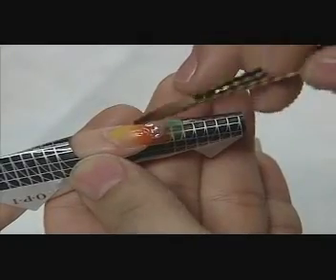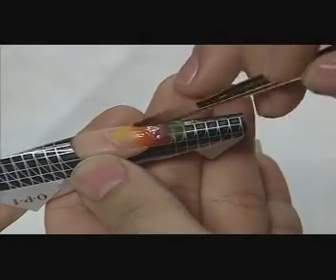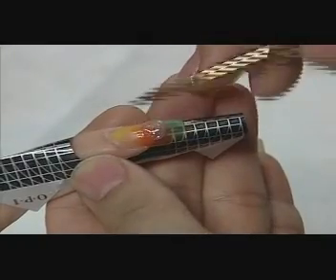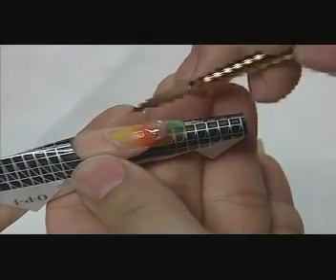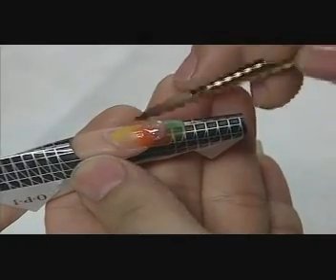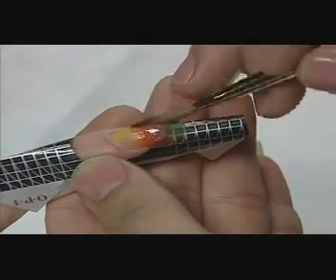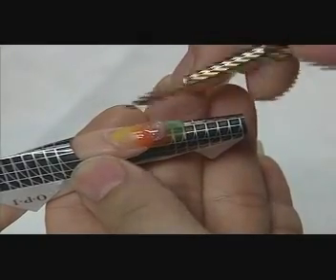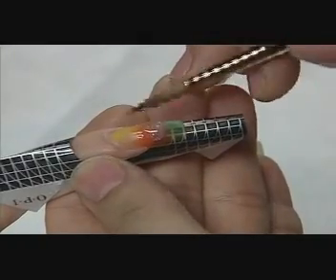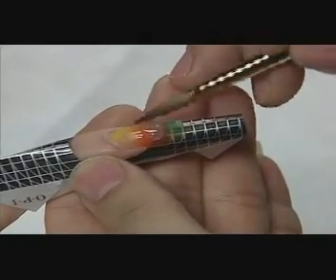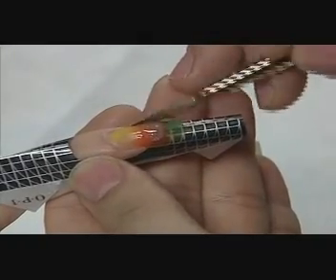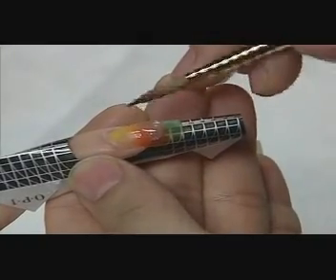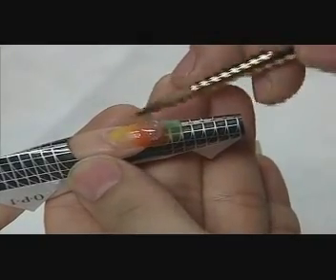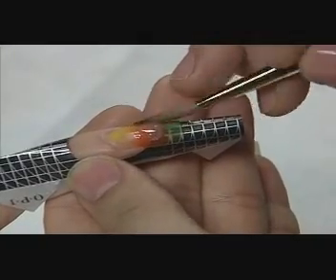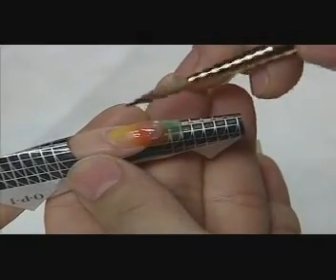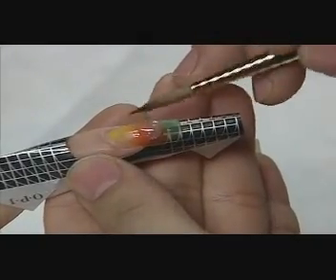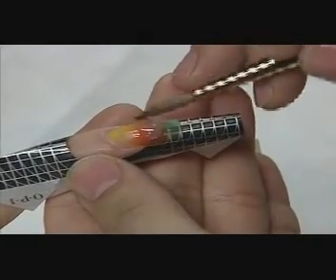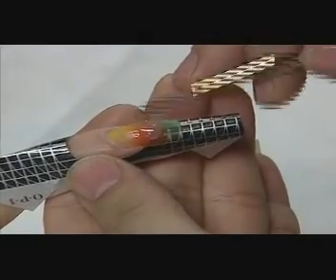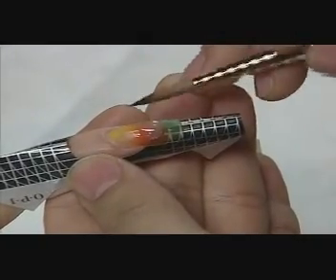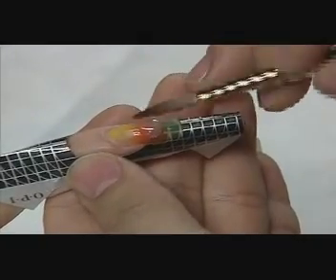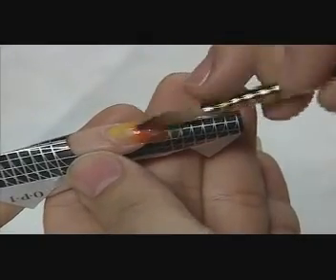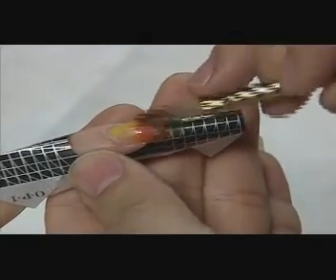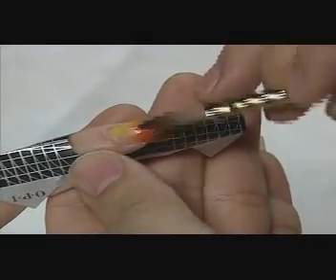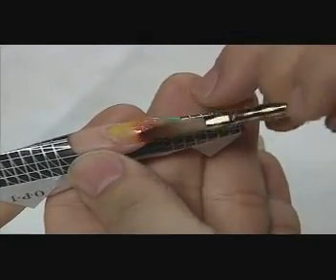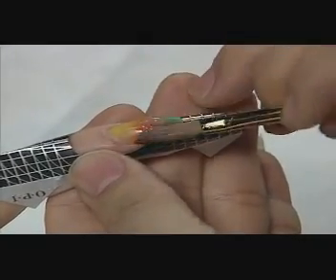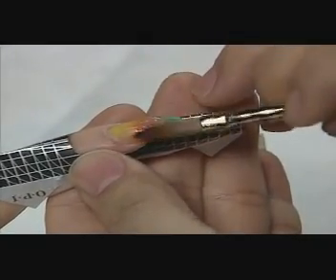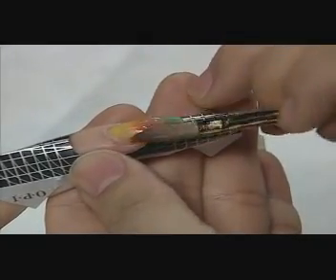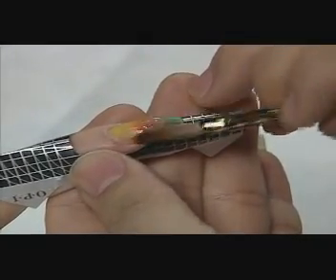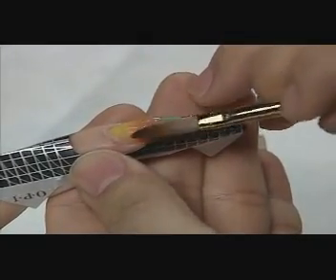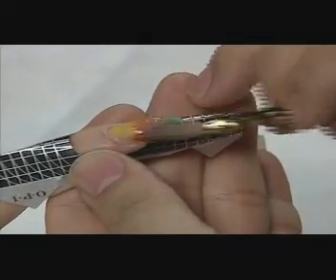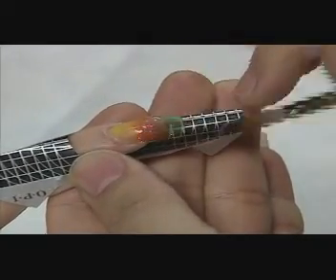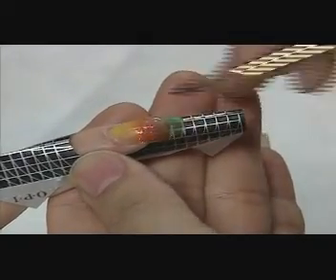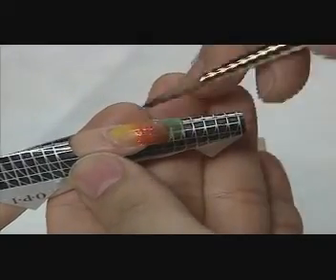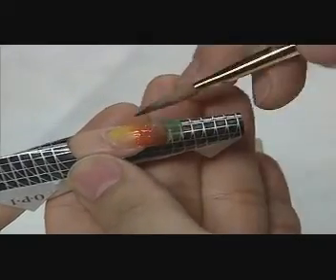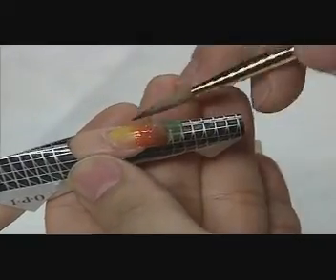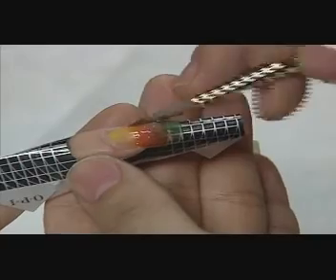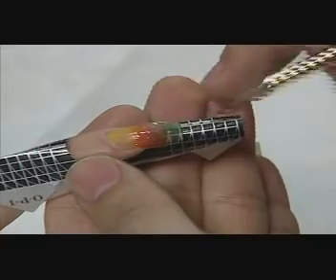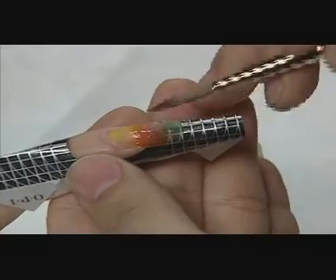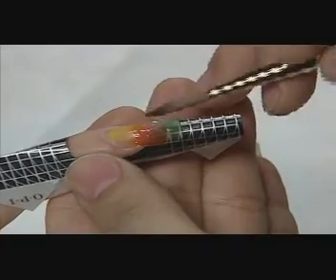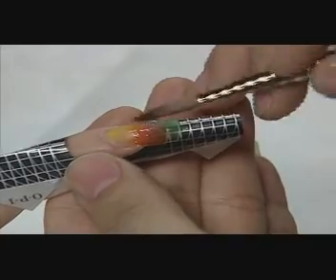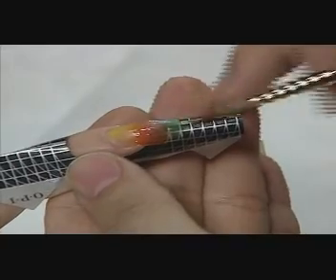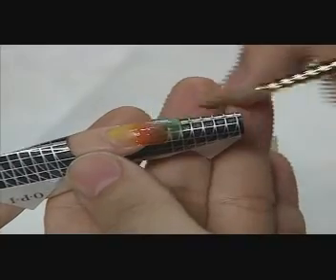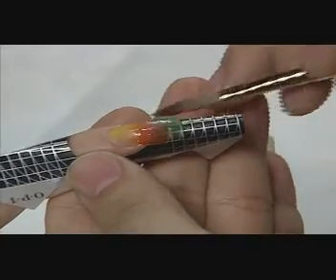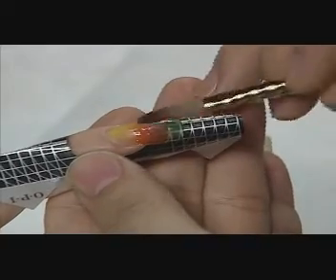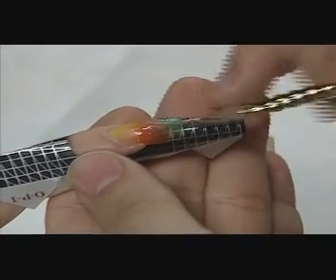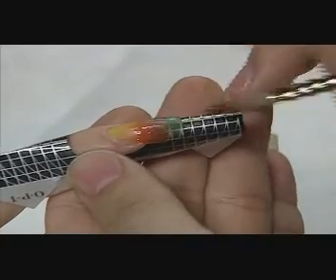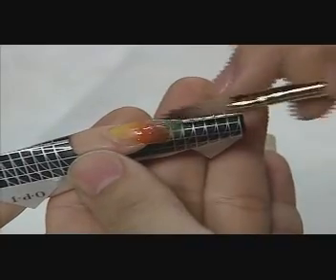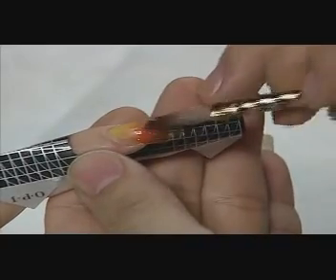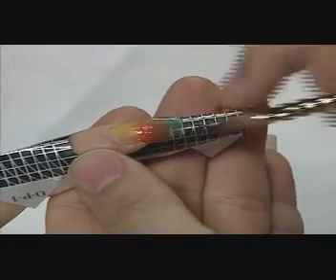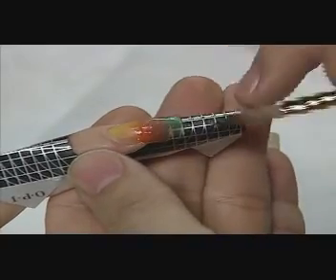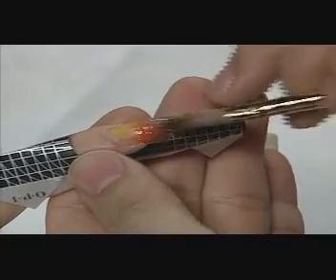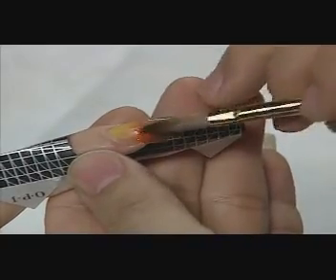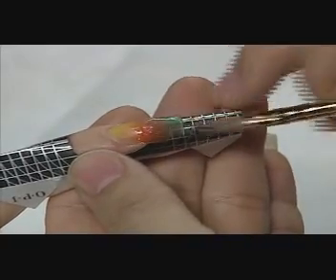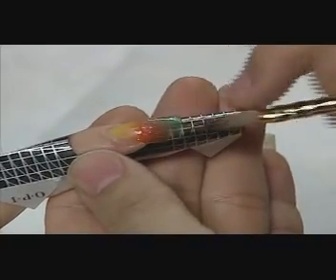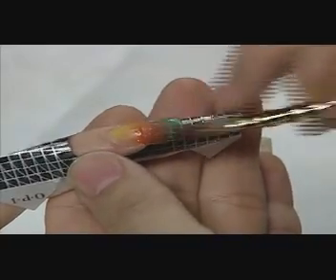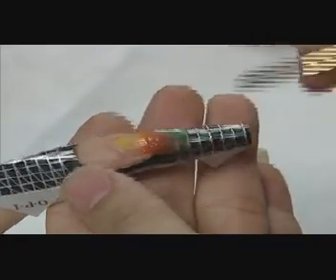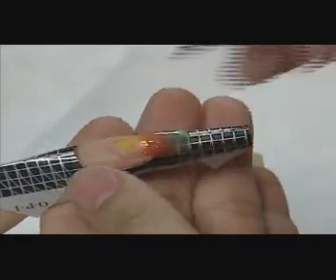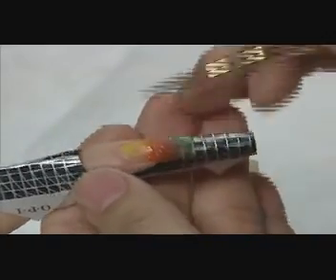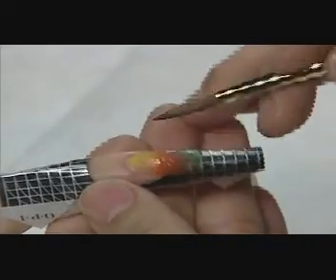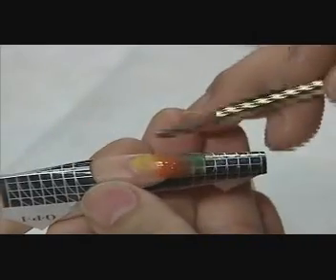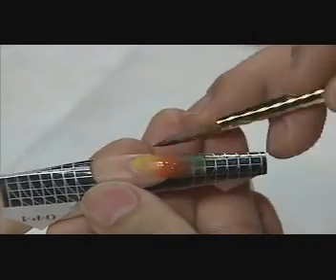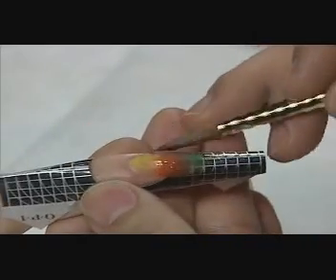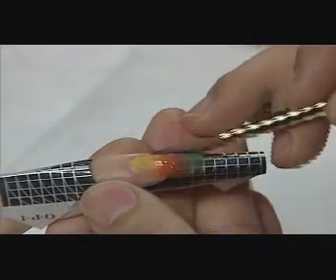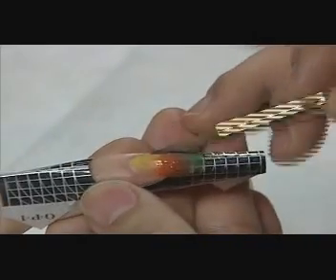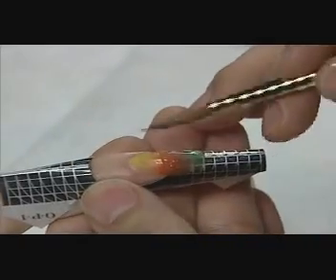Next, David applies a bead of shimmer FX to the stress area and a small bead at the cuticle, pulling the product forward.